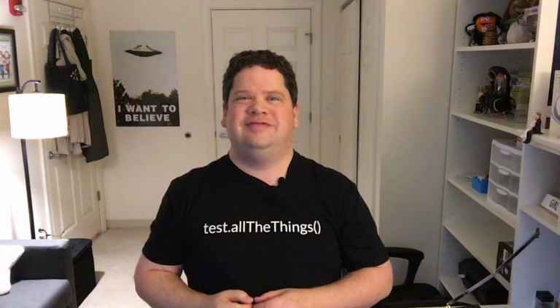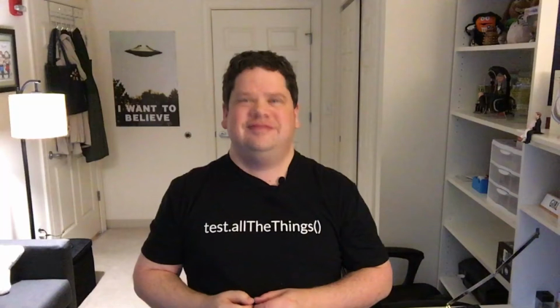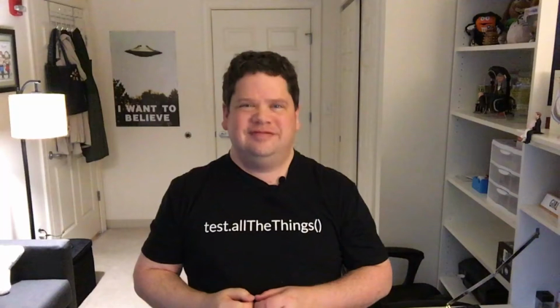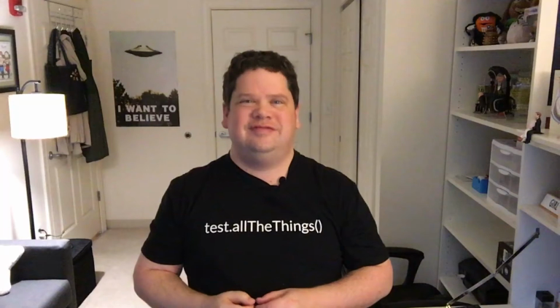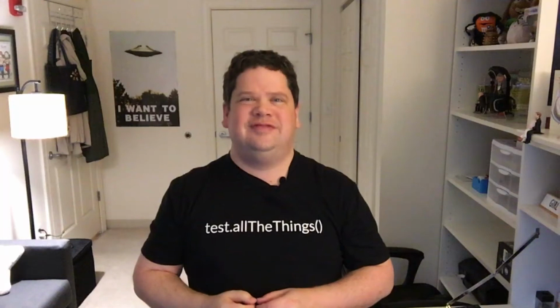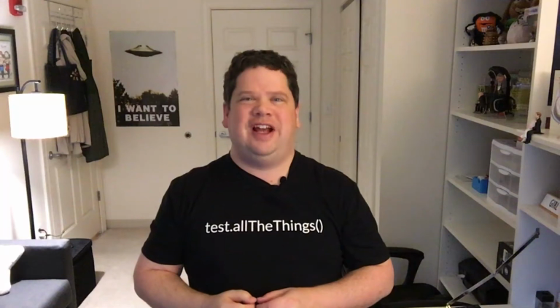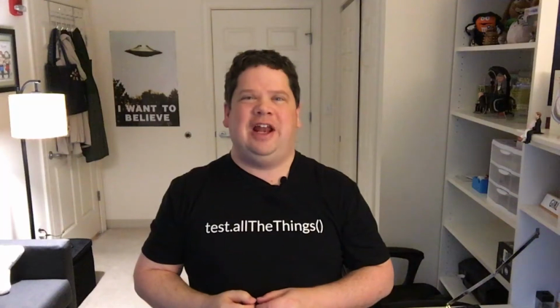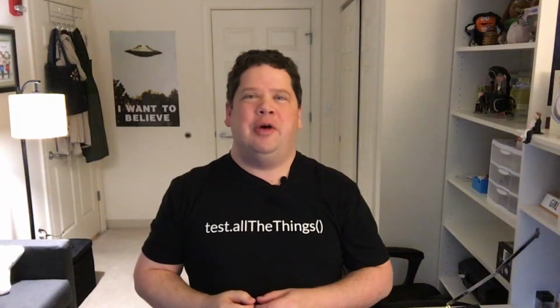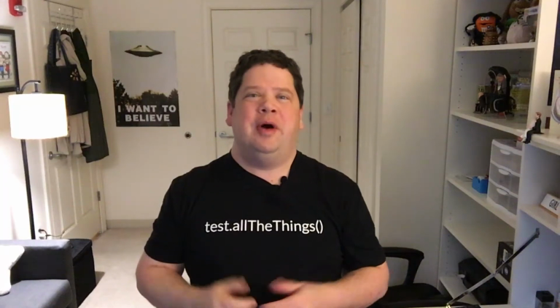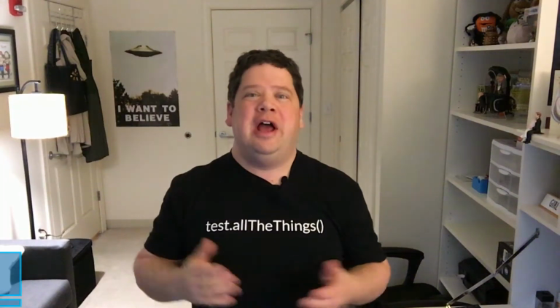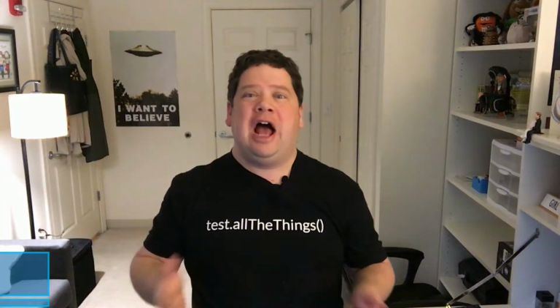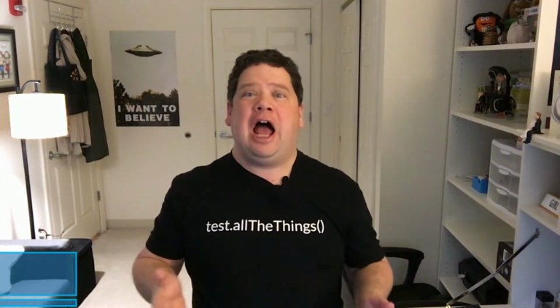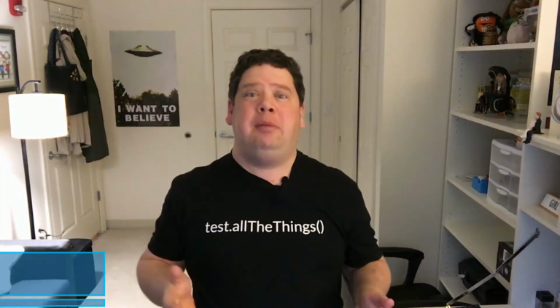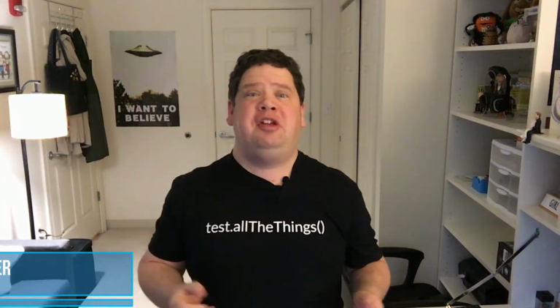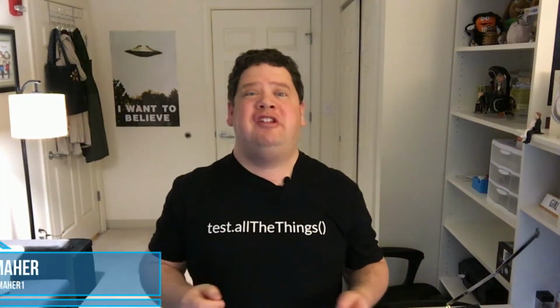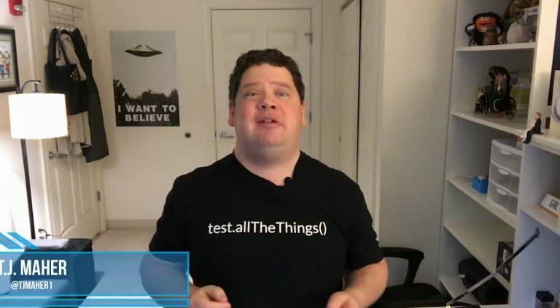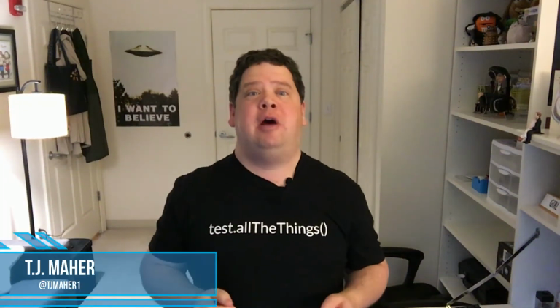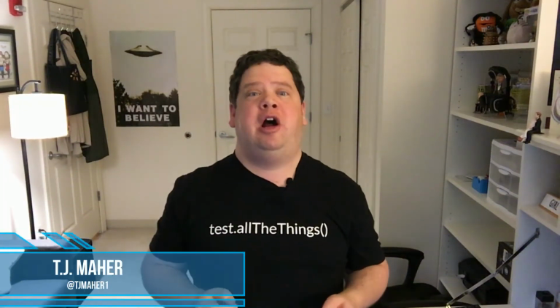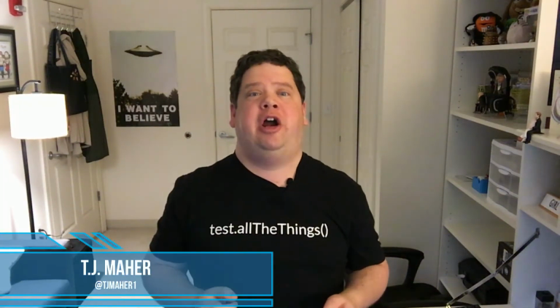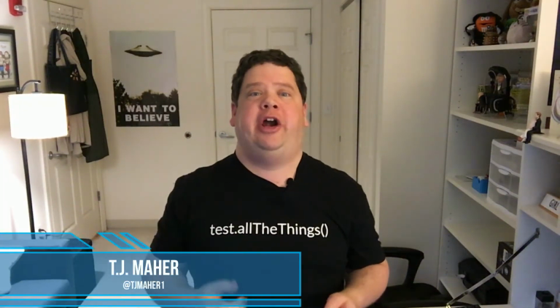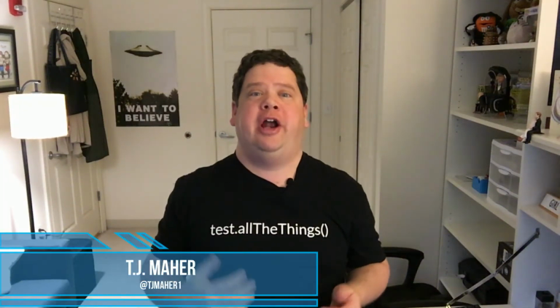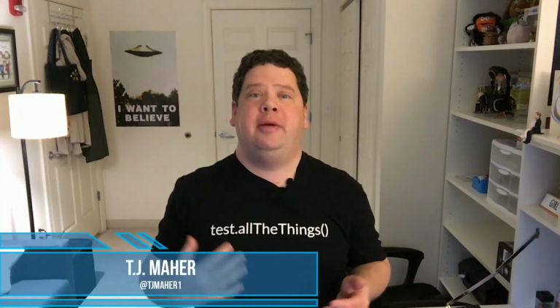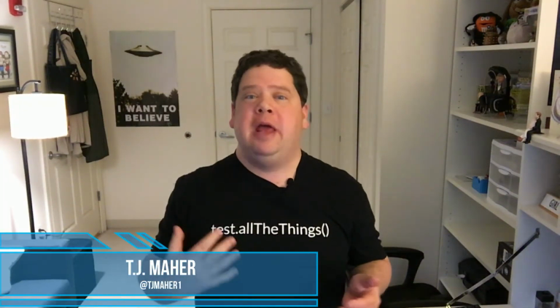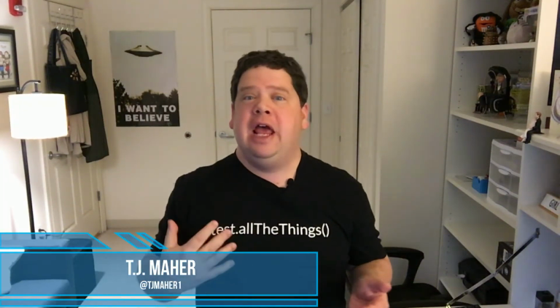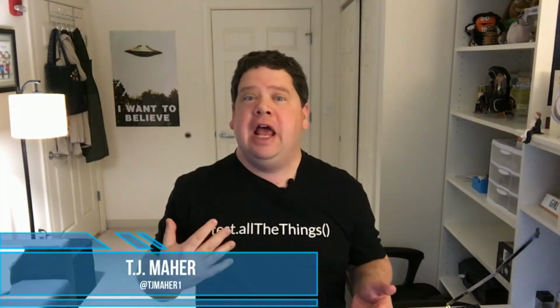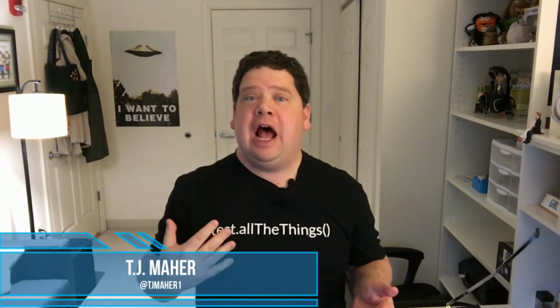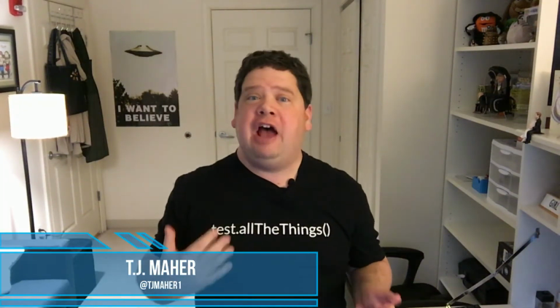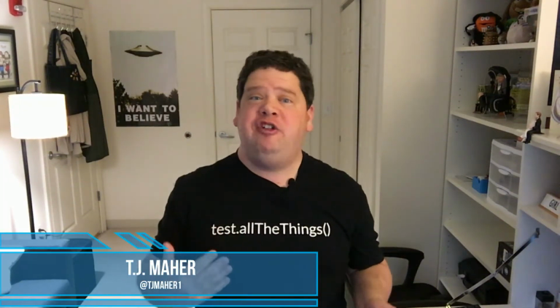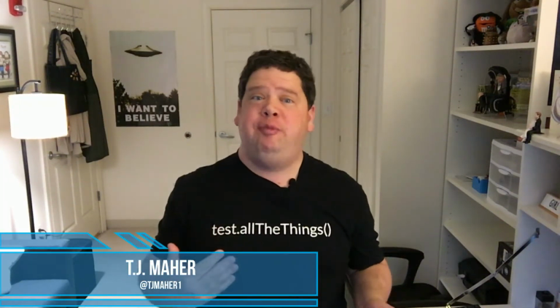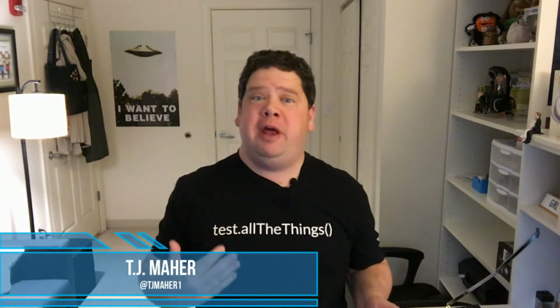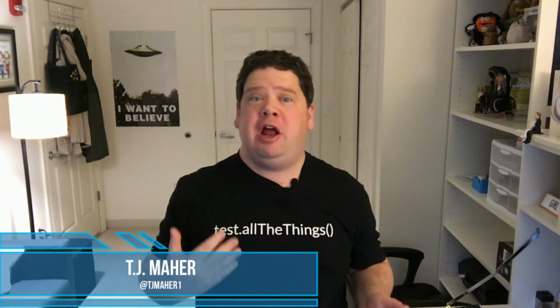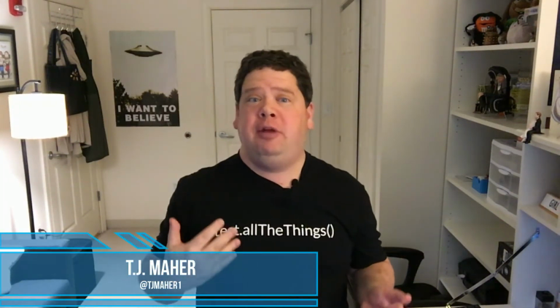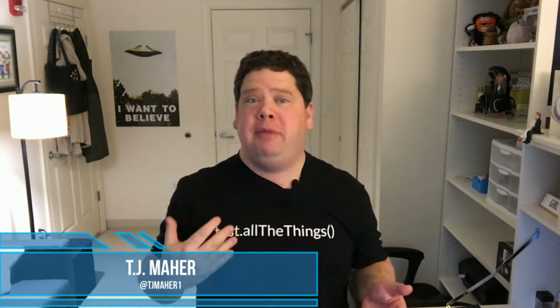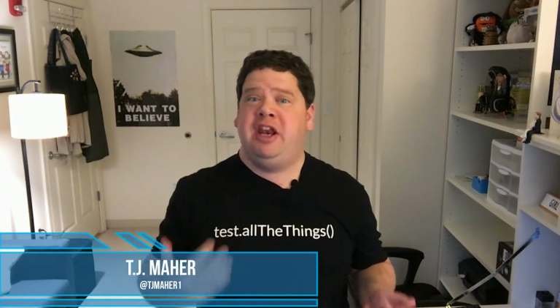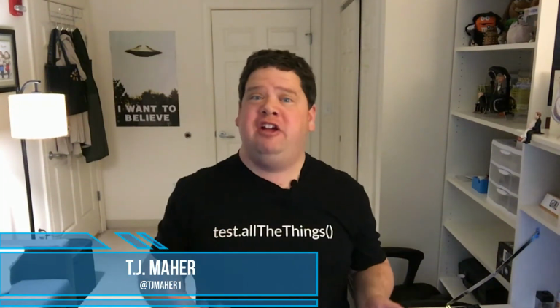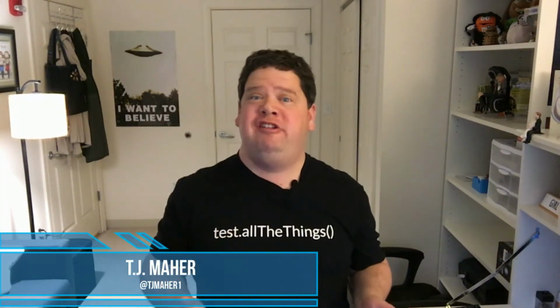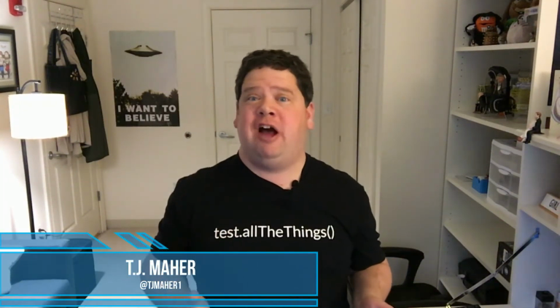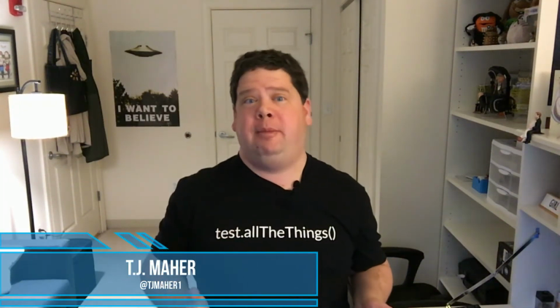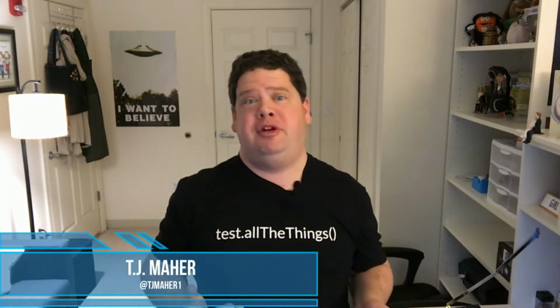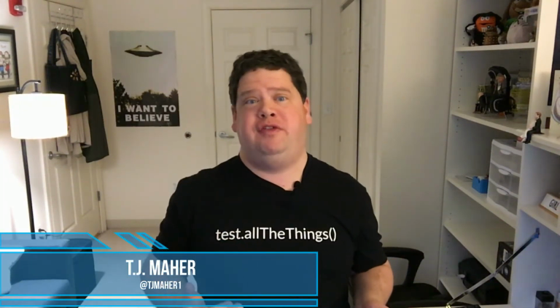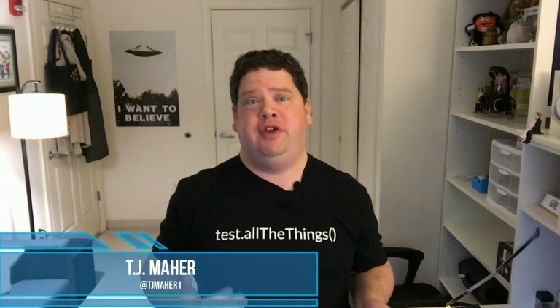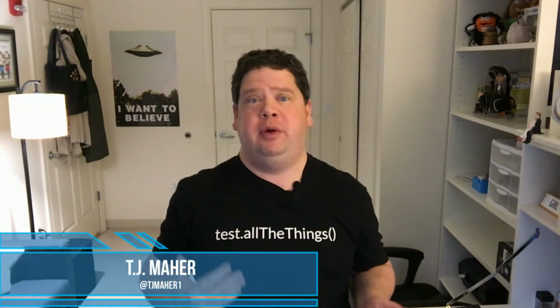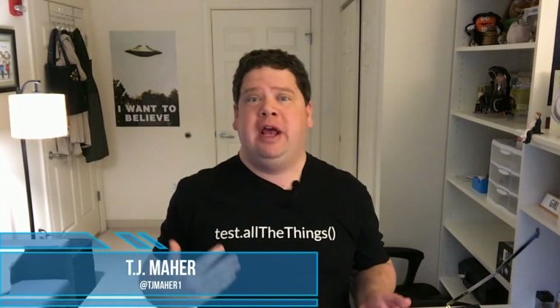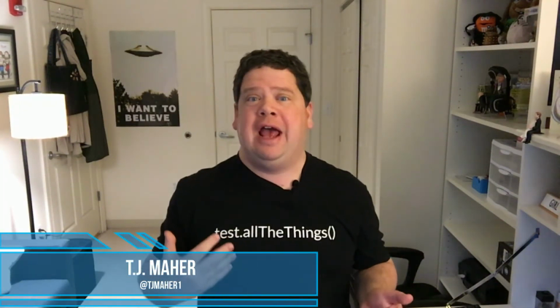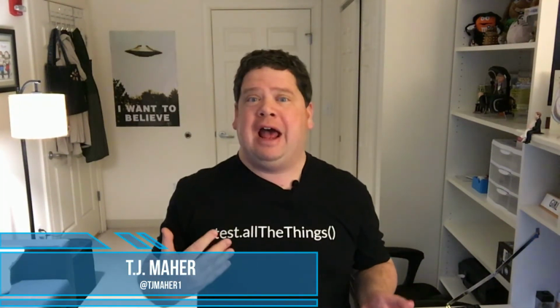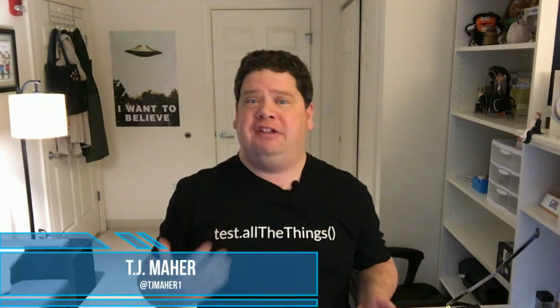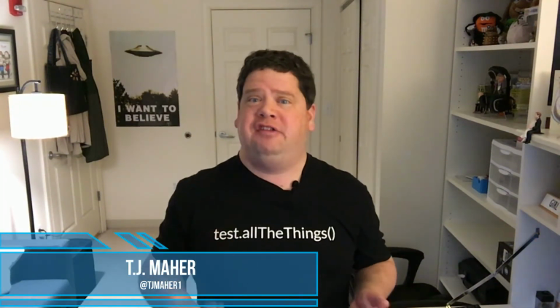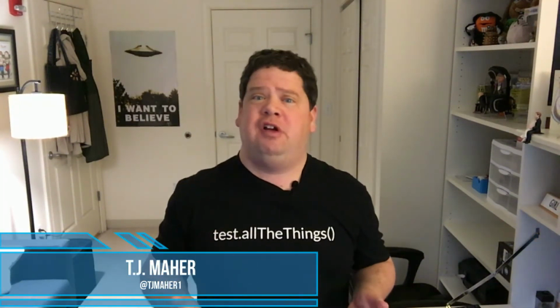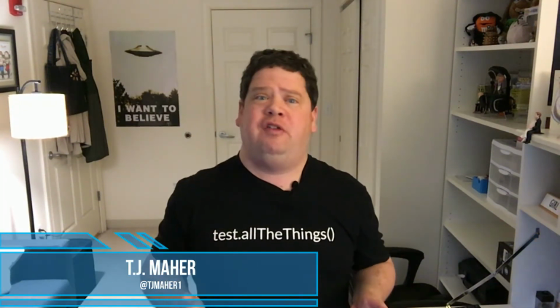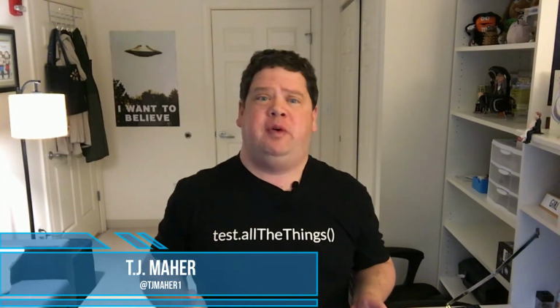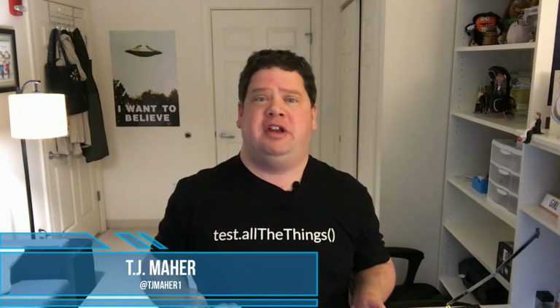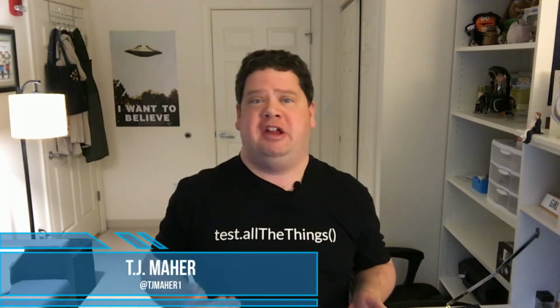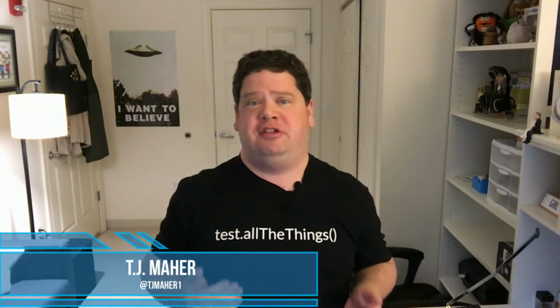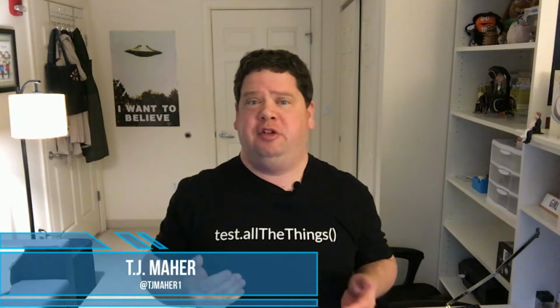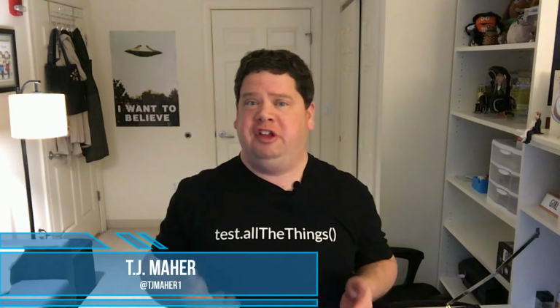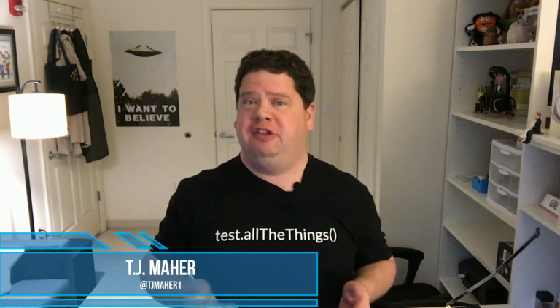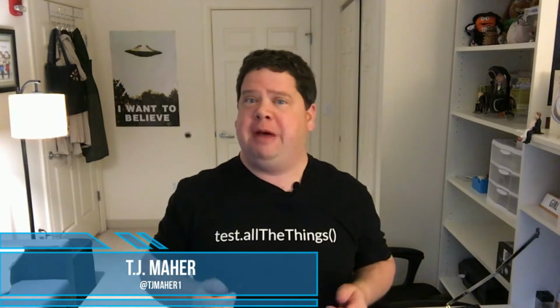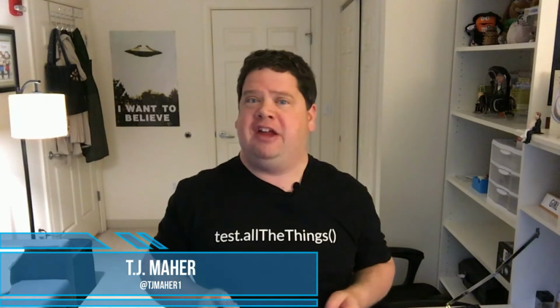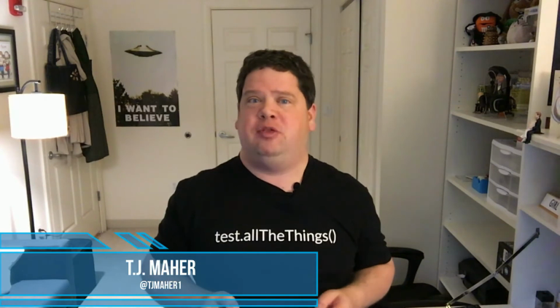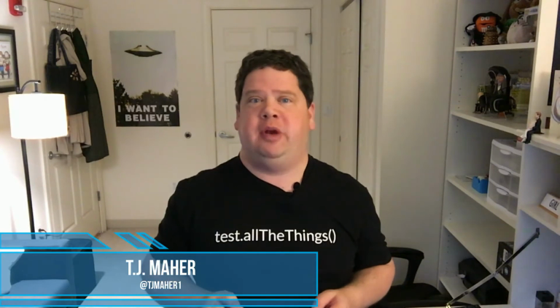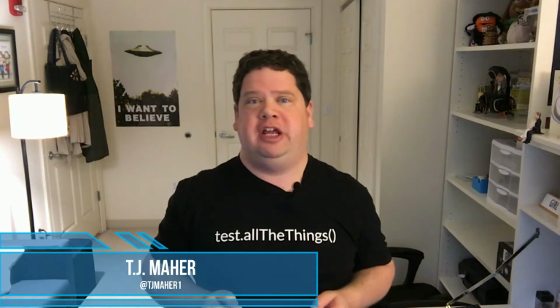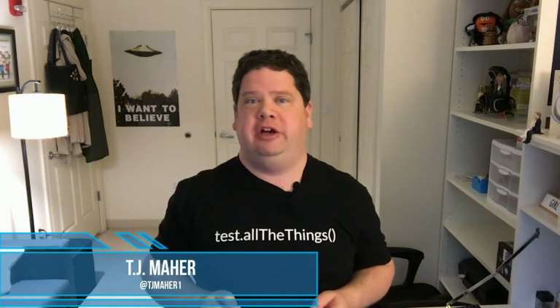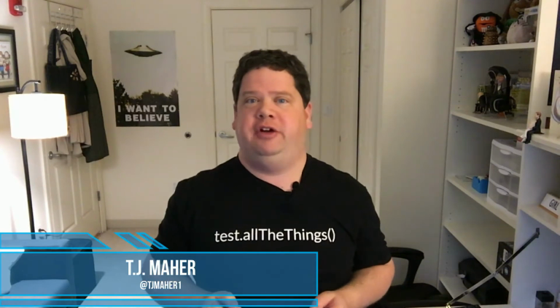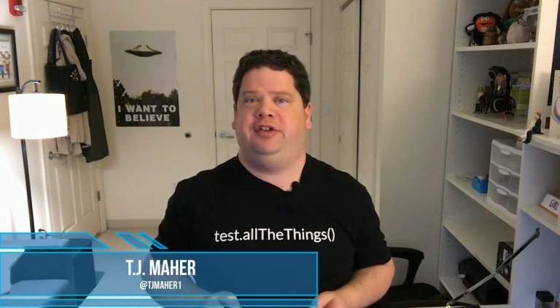Hello, I'm TJ Mehar. I've been on many a job interview as a software tester these past 20 years.